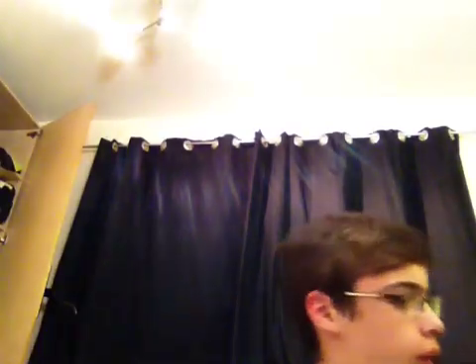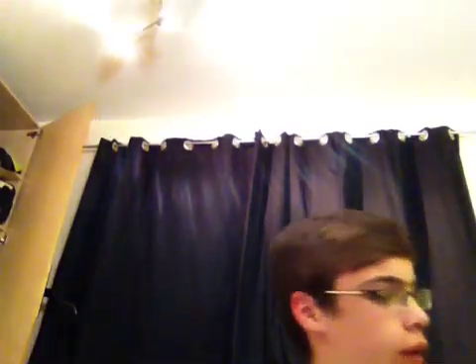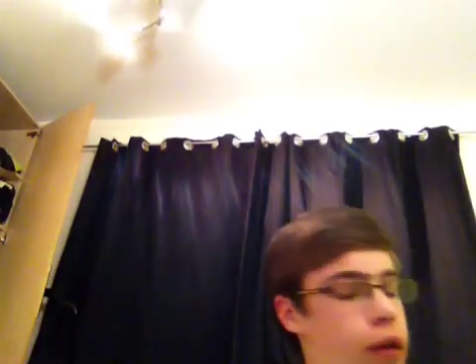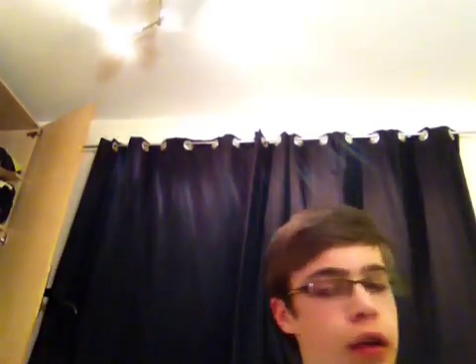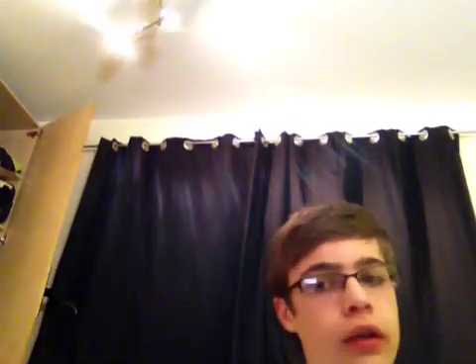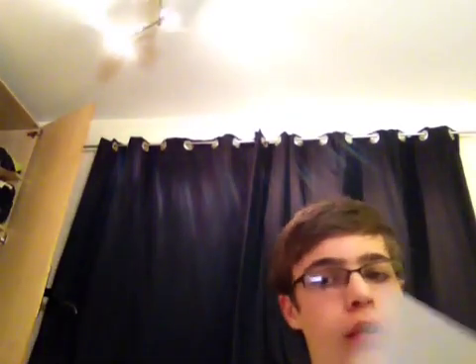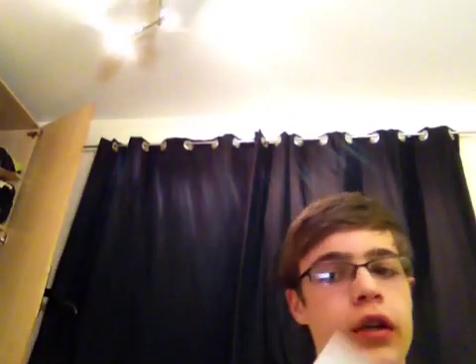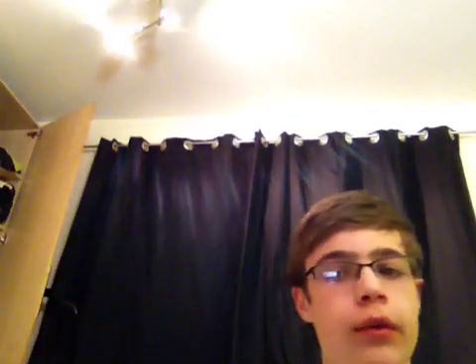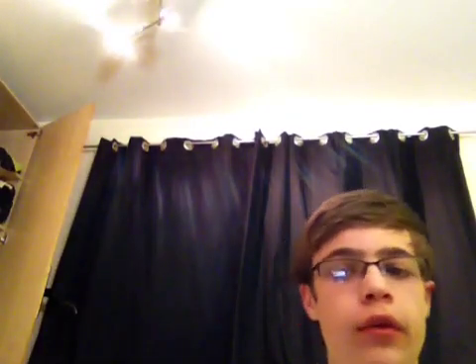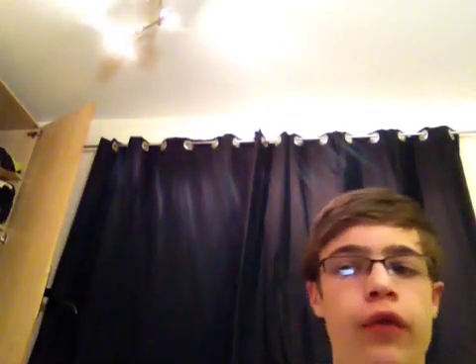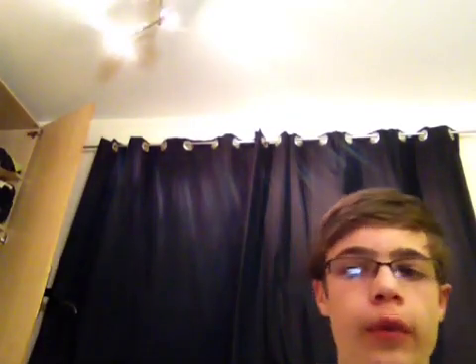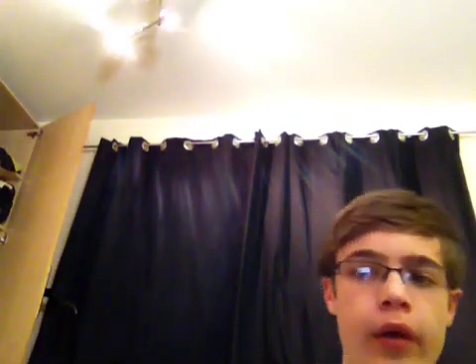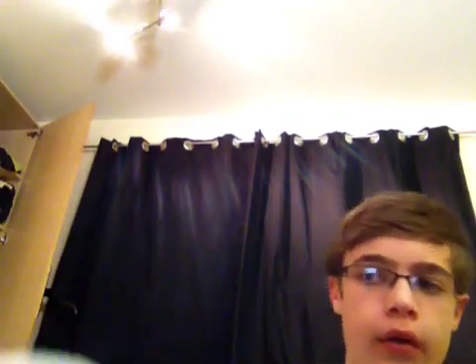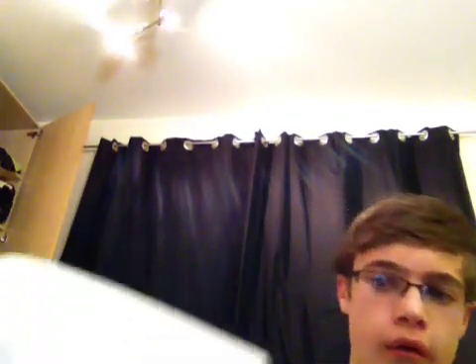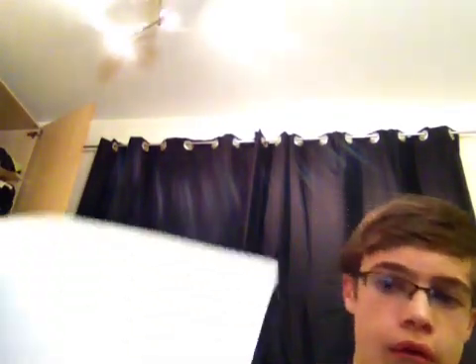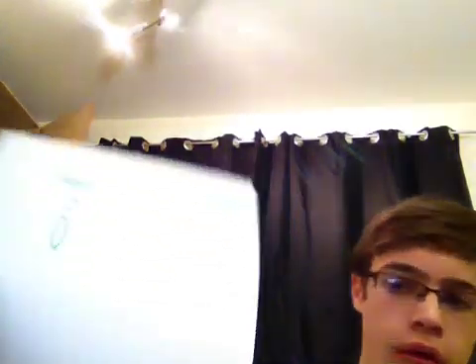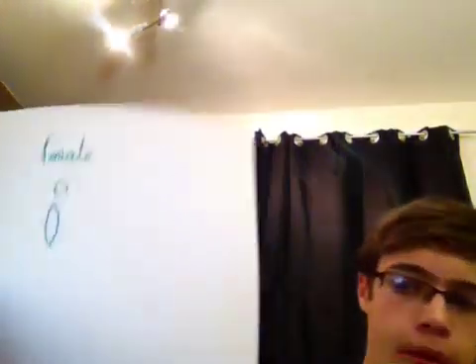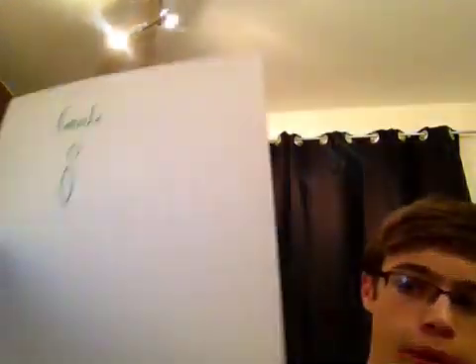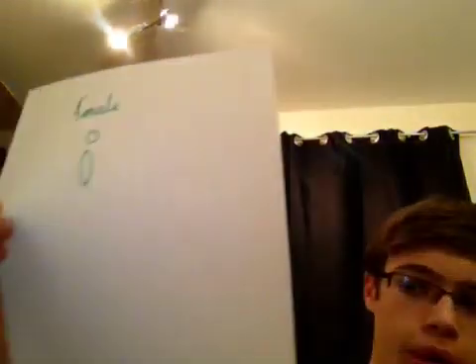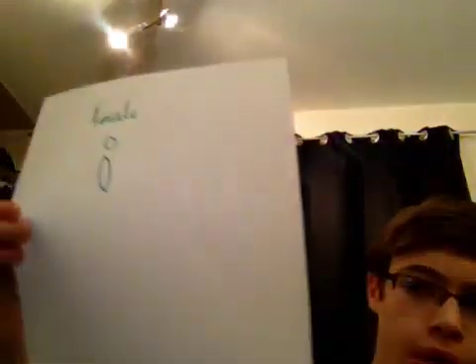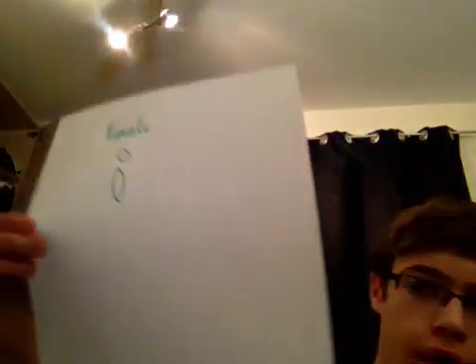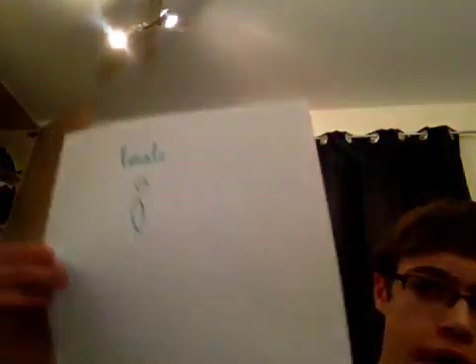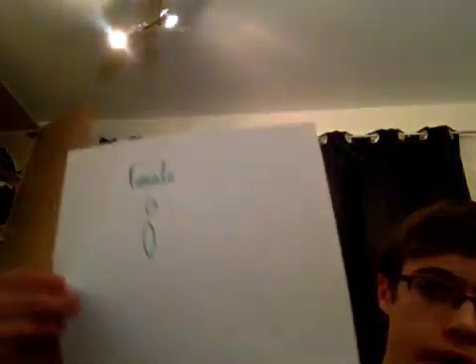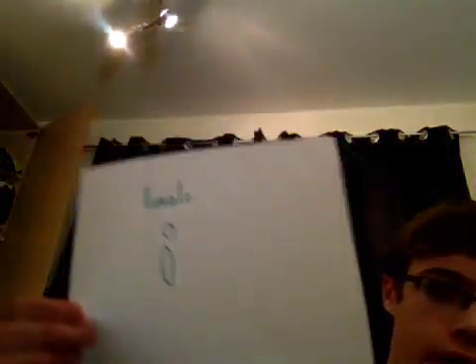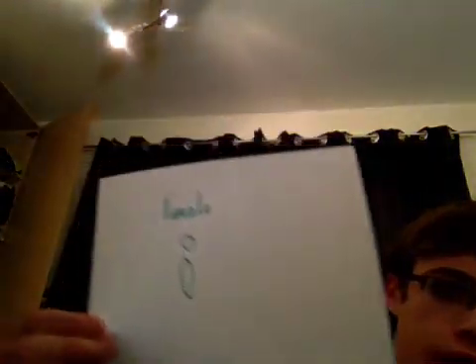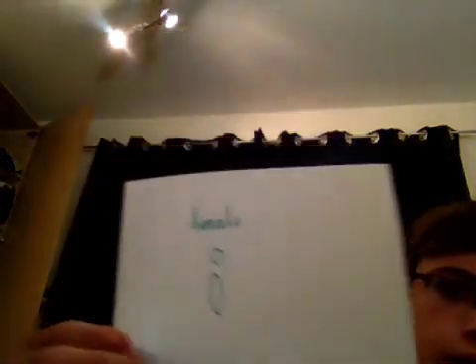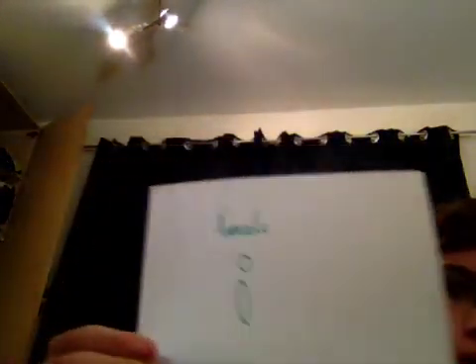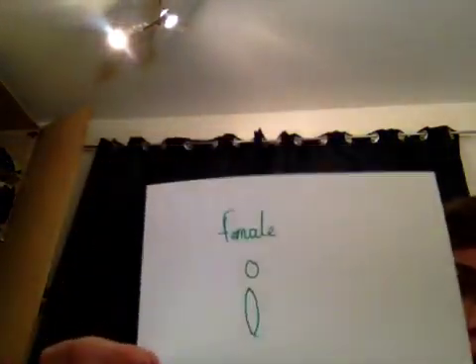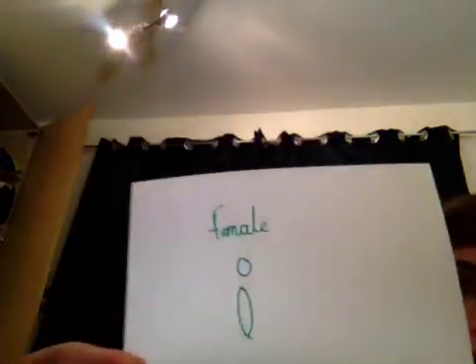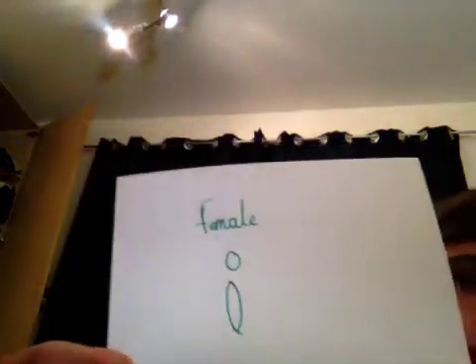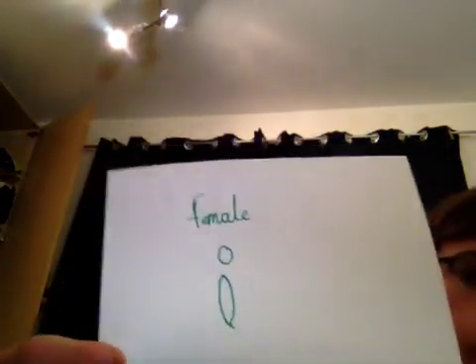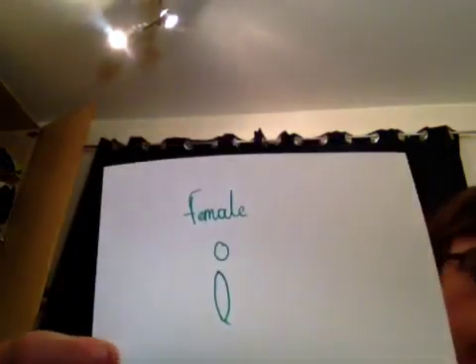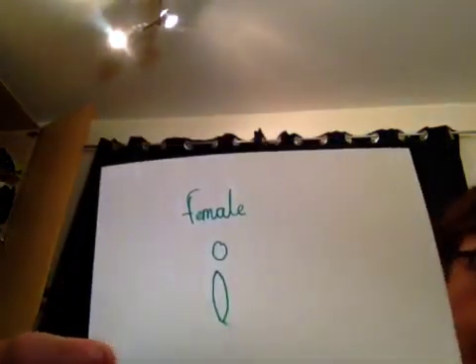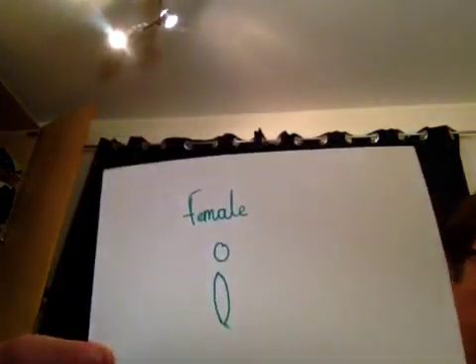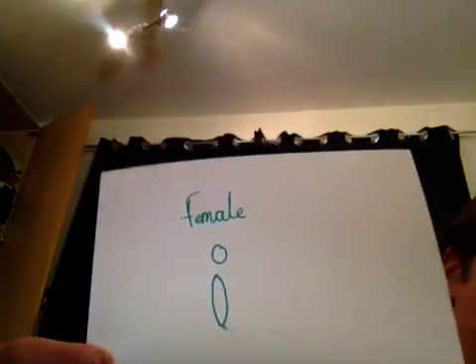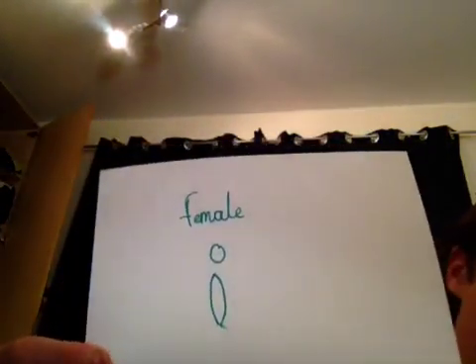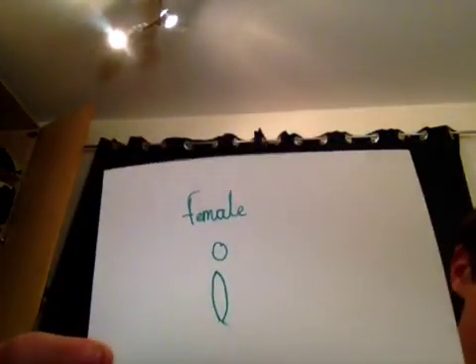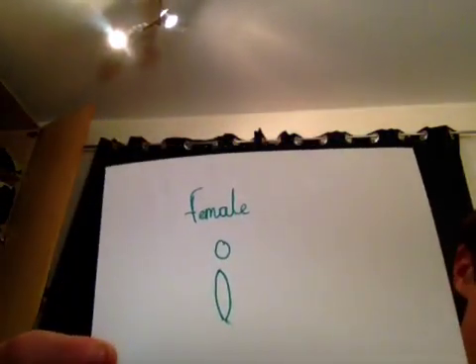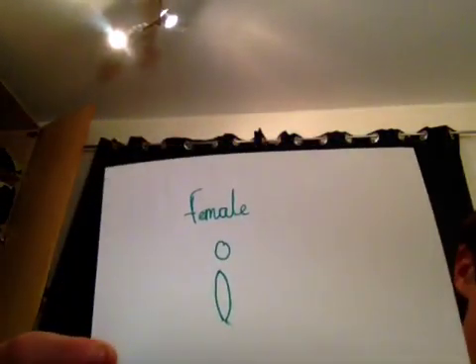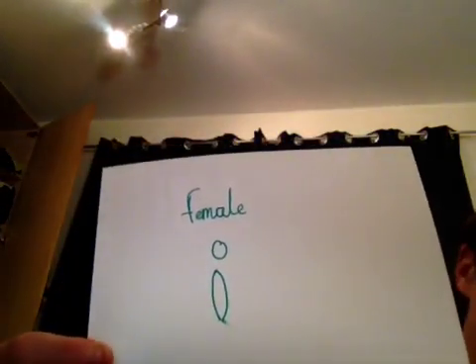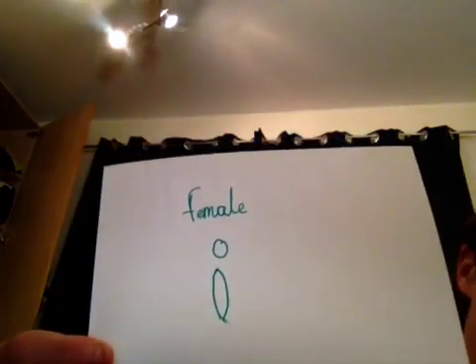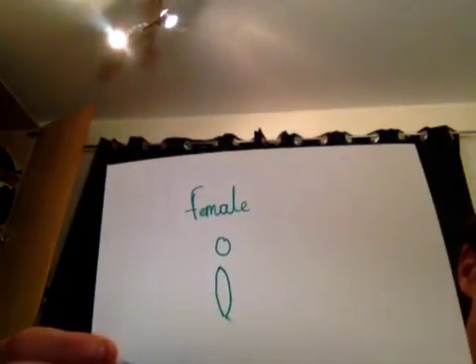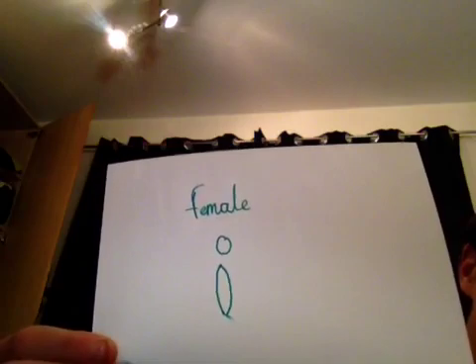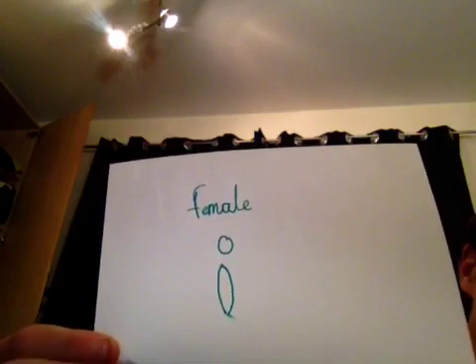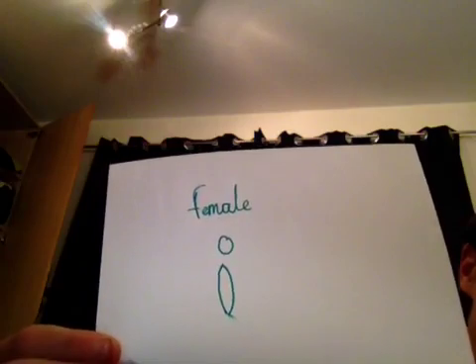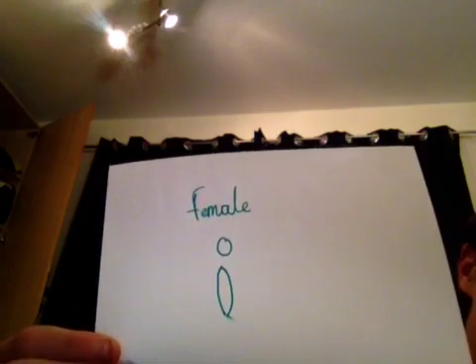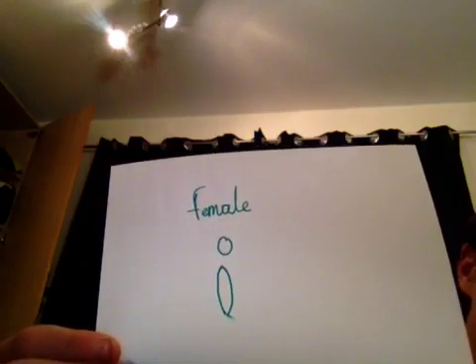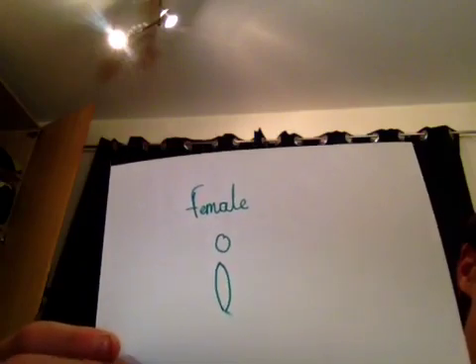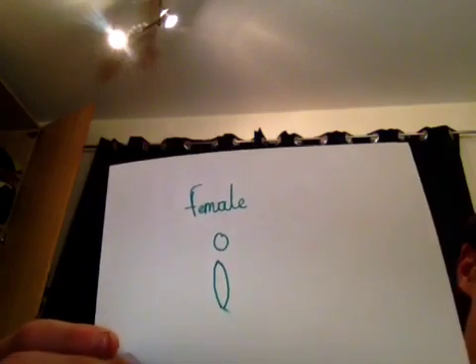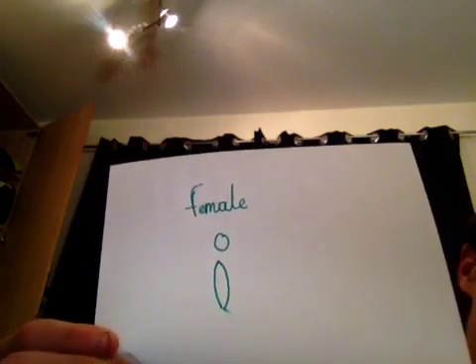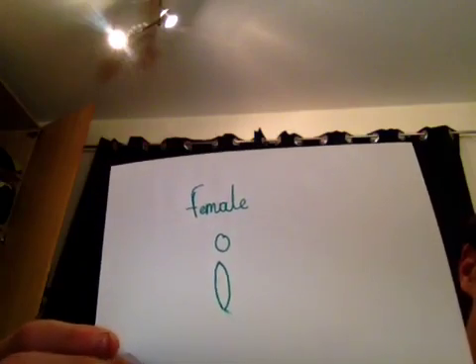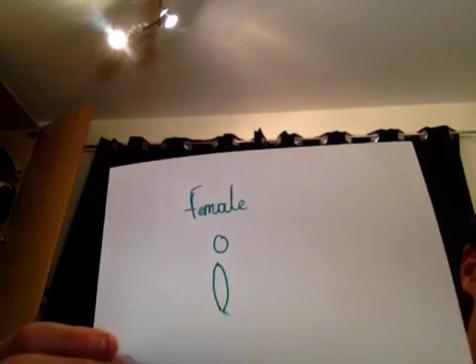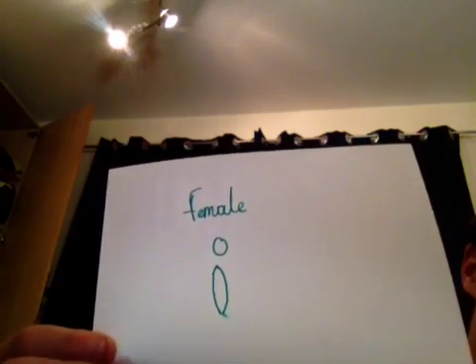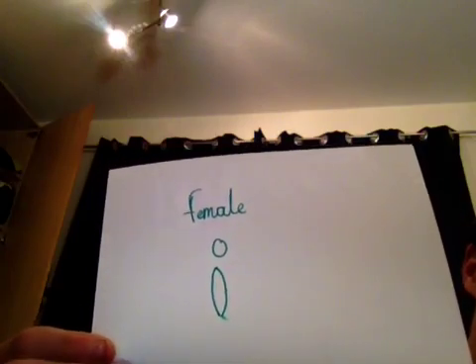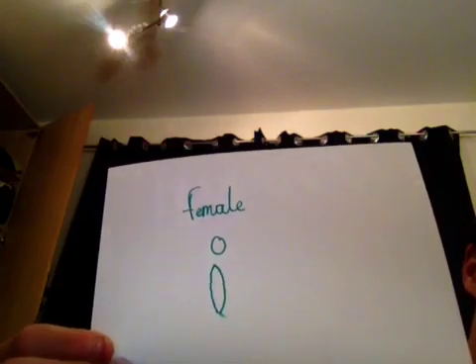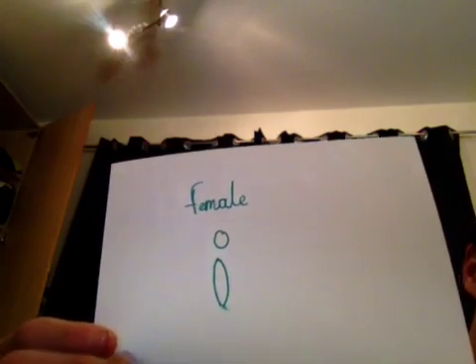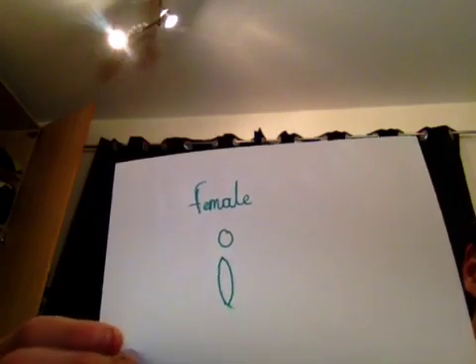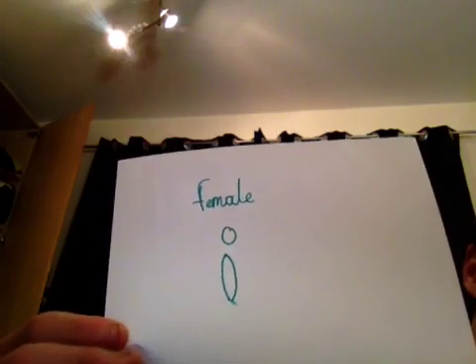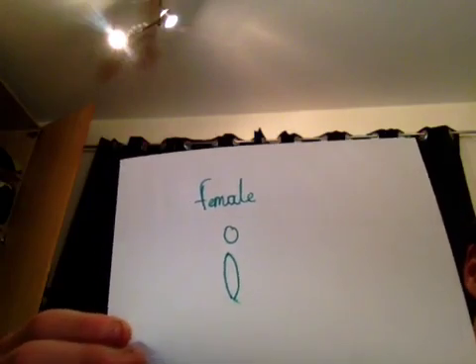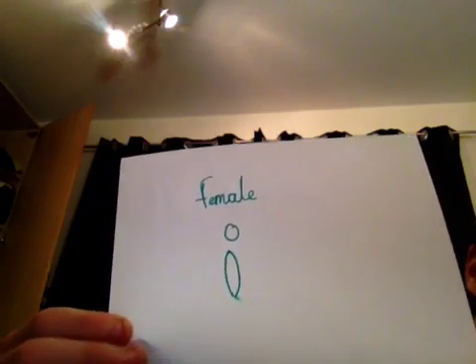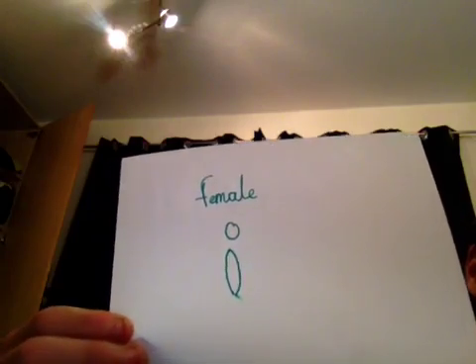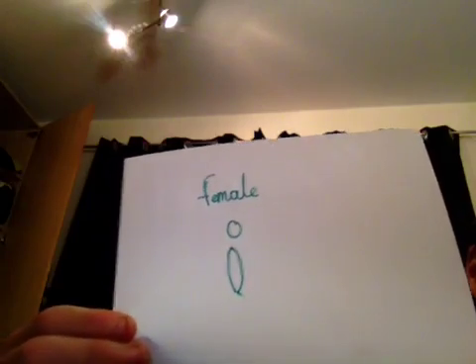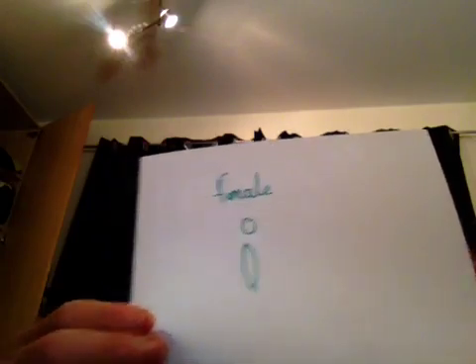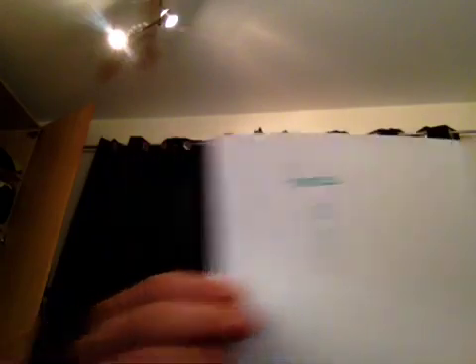And then the same with the female — apart from that's what you're looking for with the female. Sorry, the words are backwards, I didn't think about that.